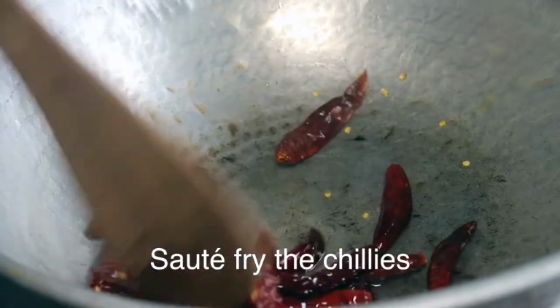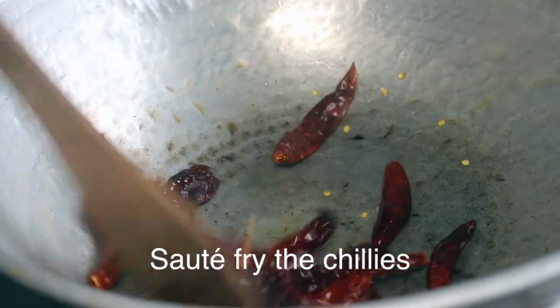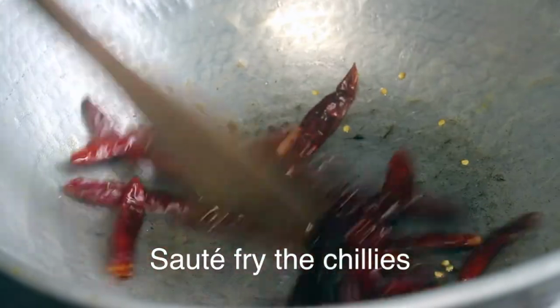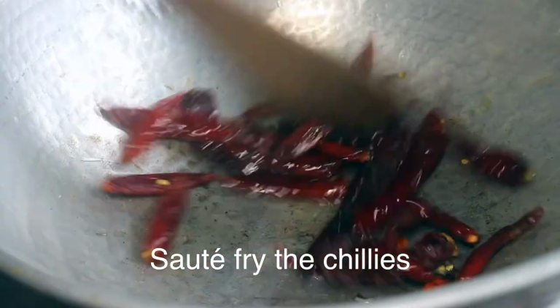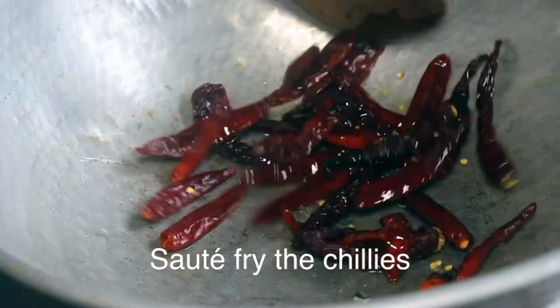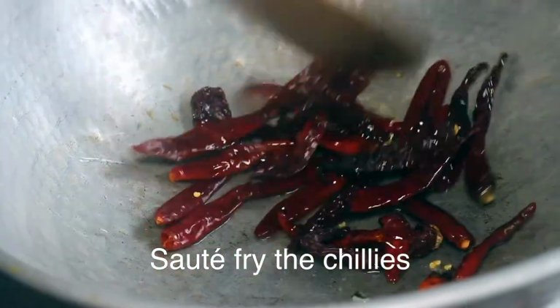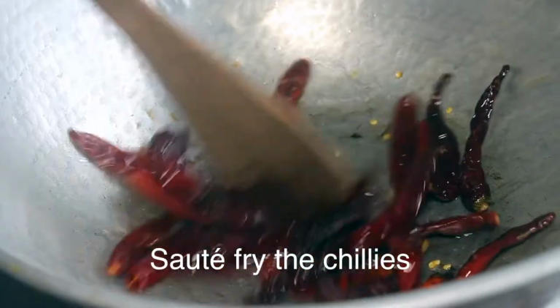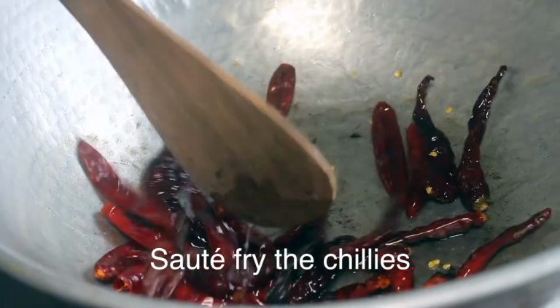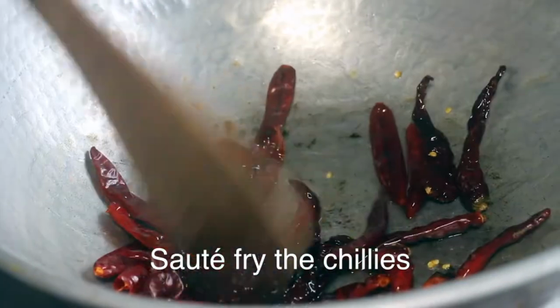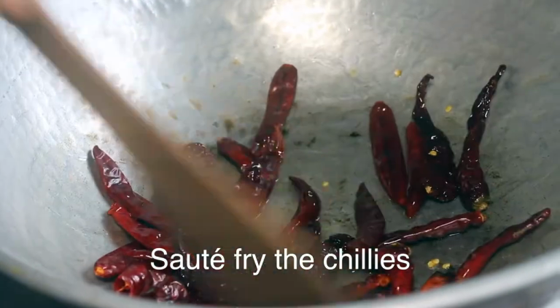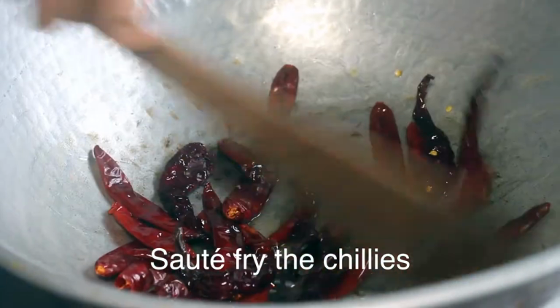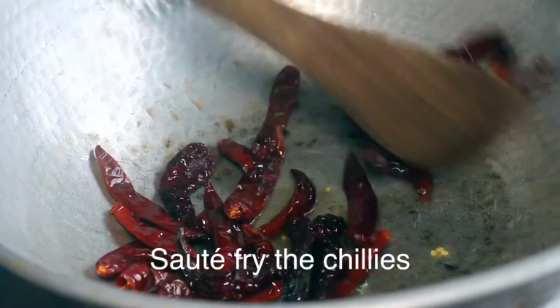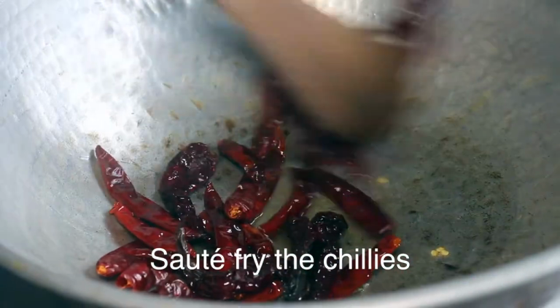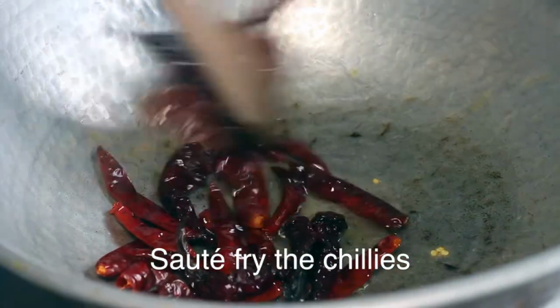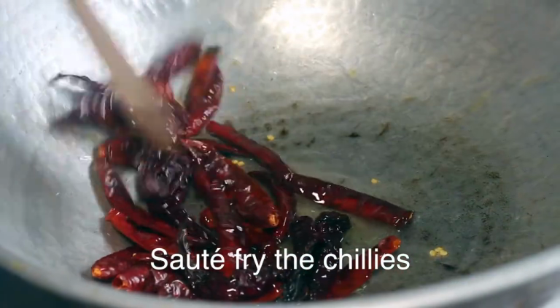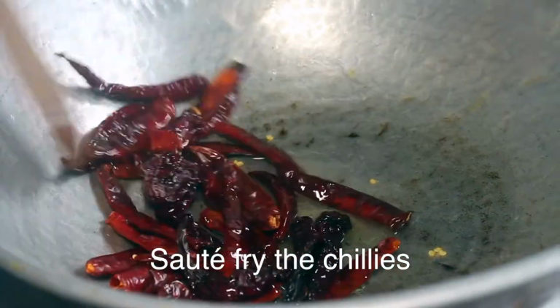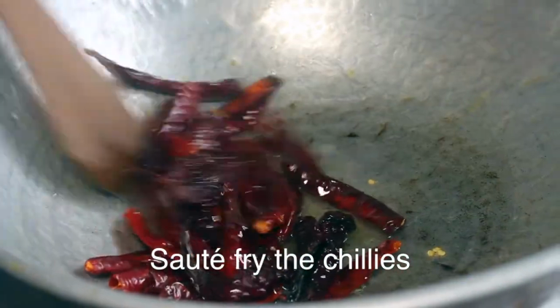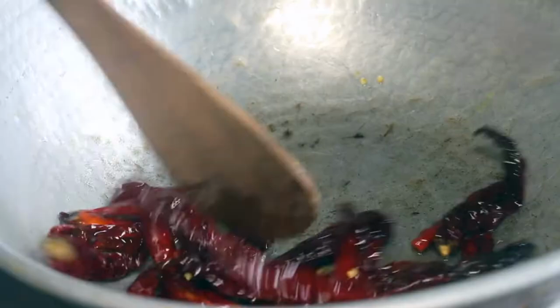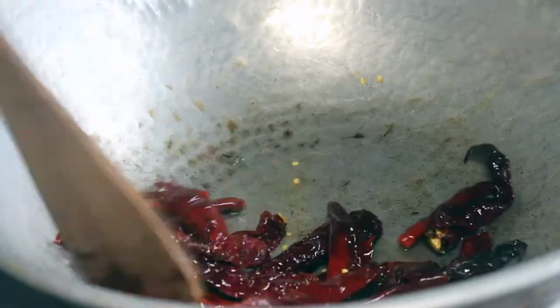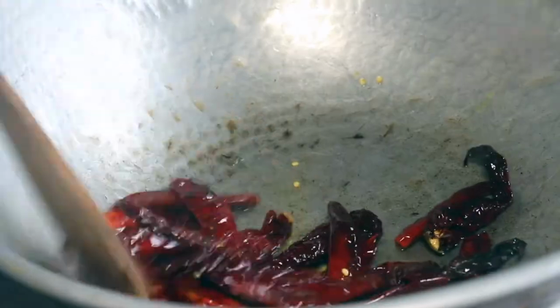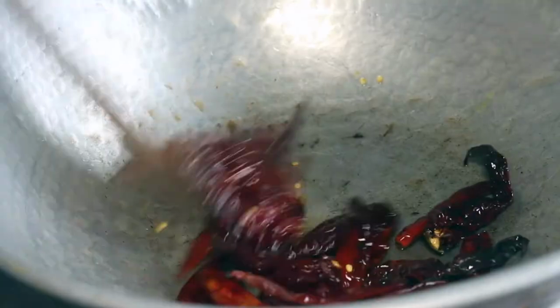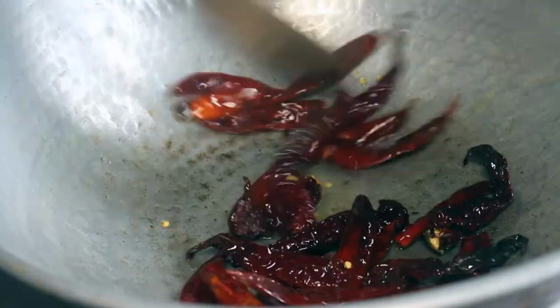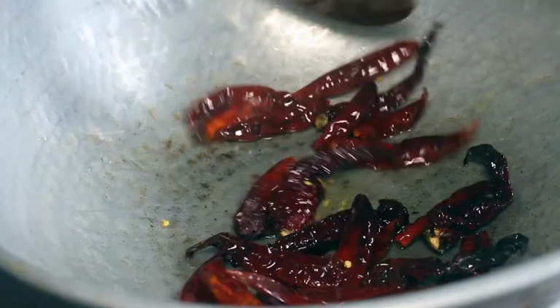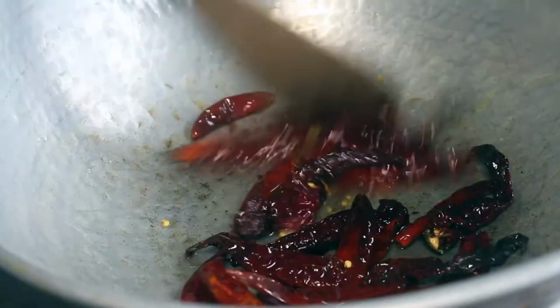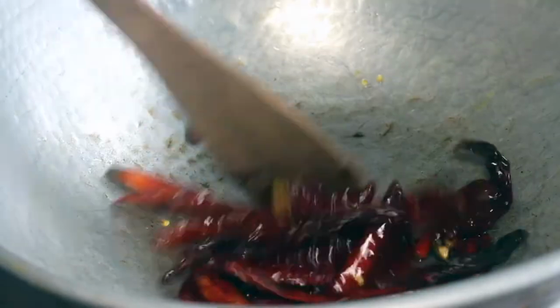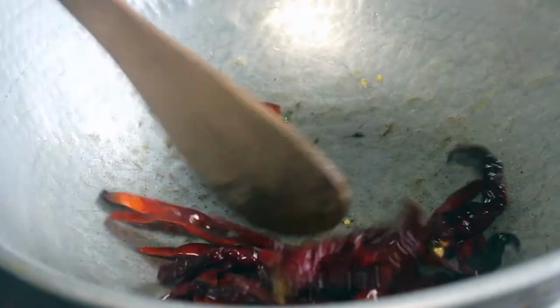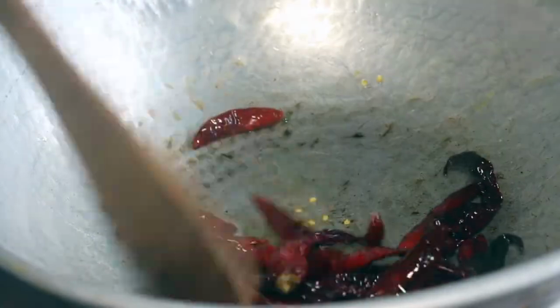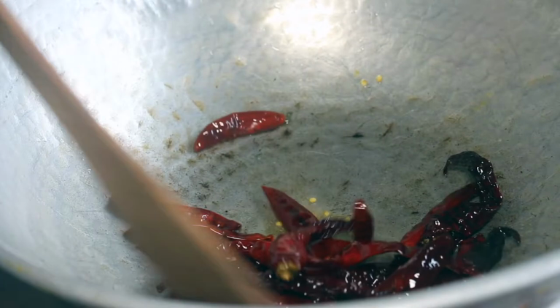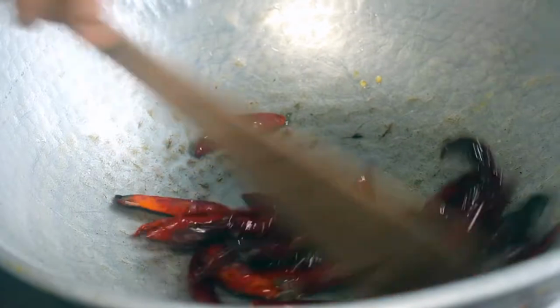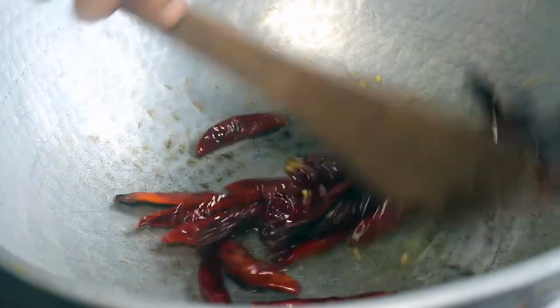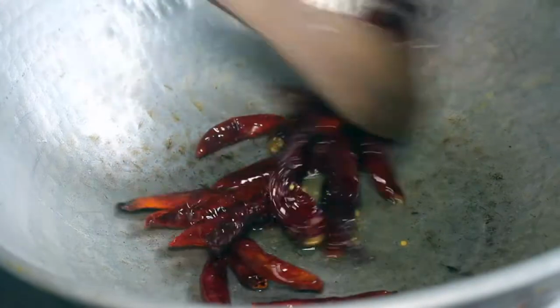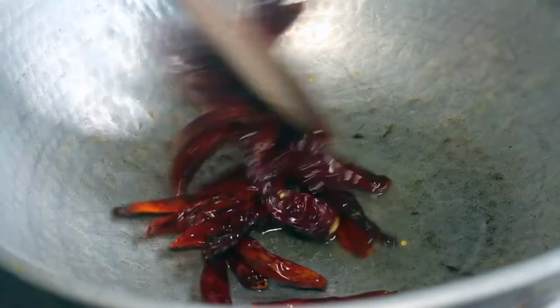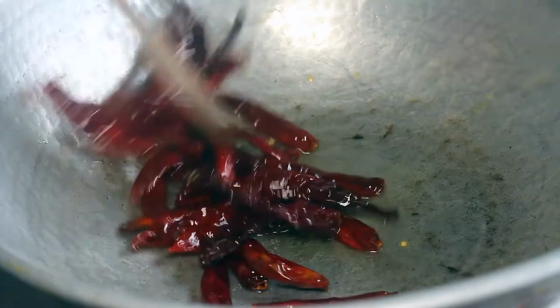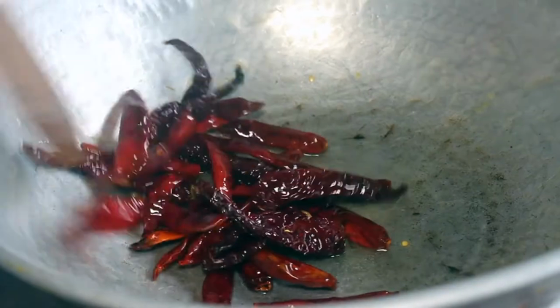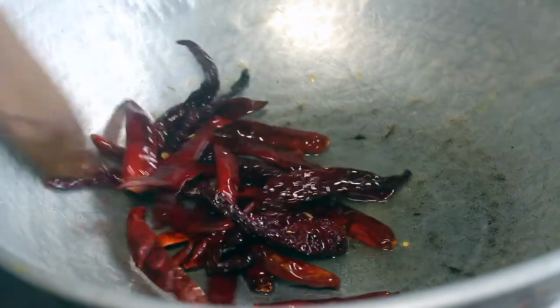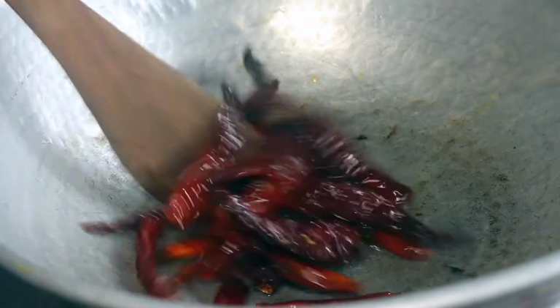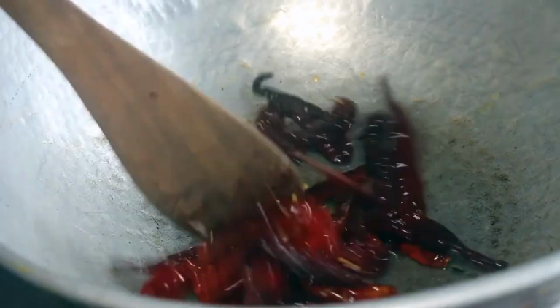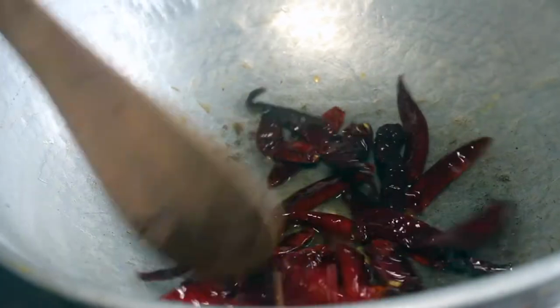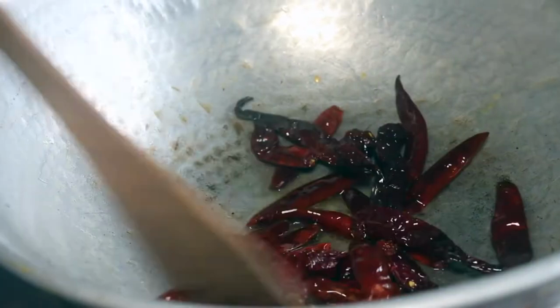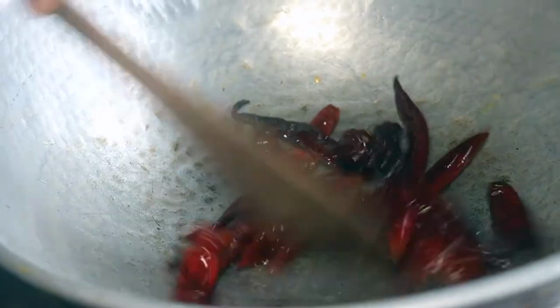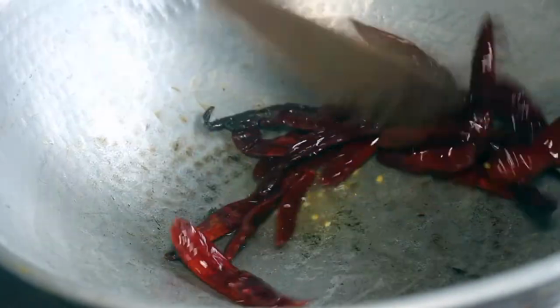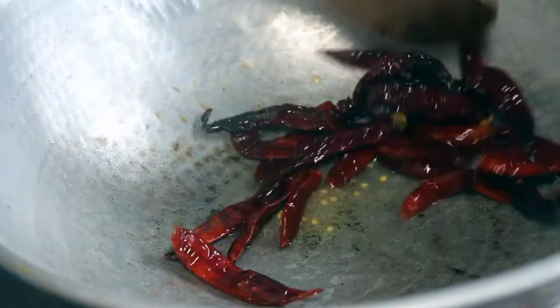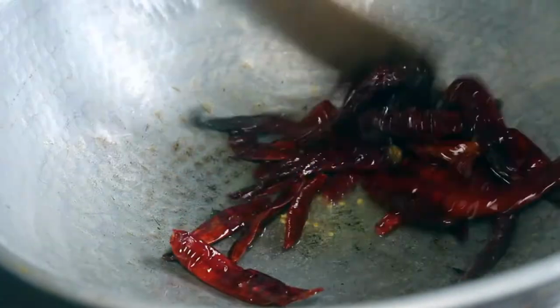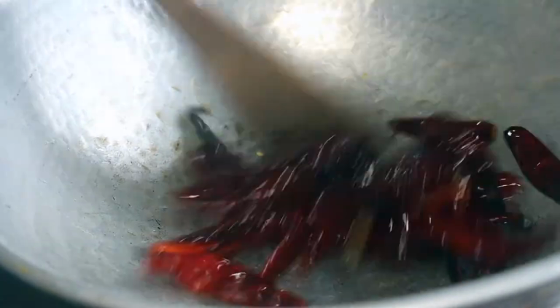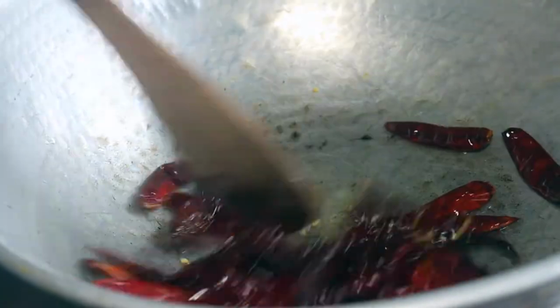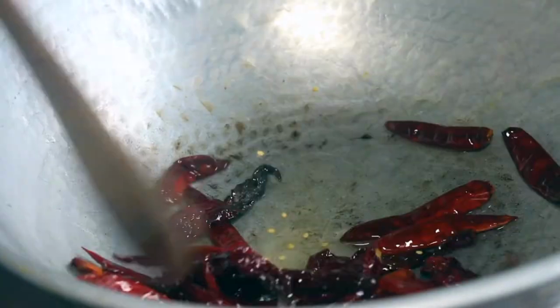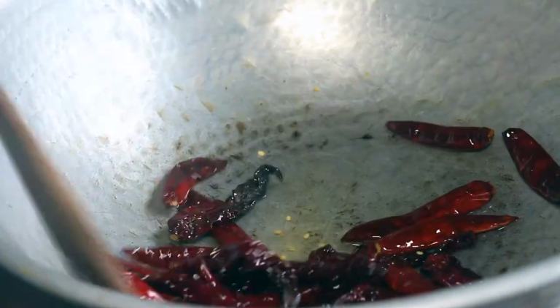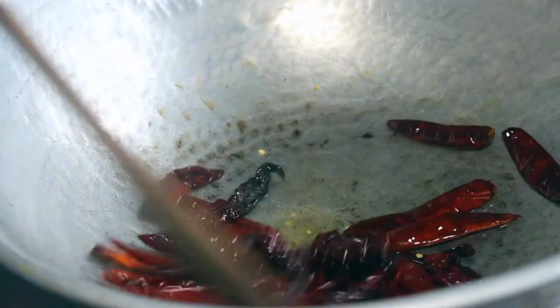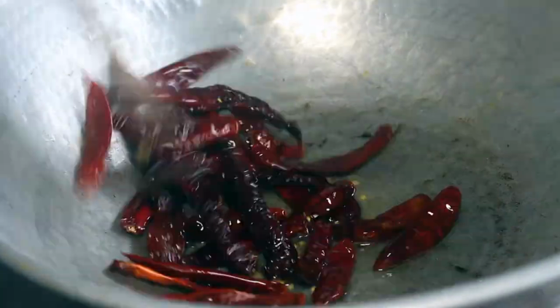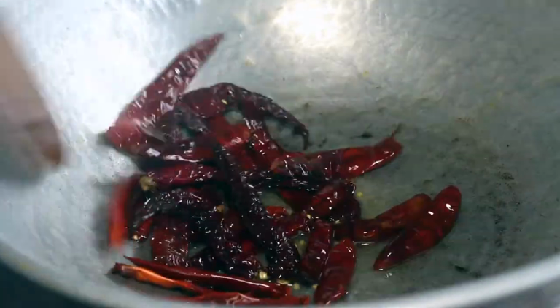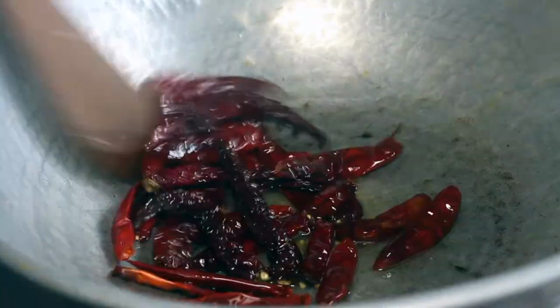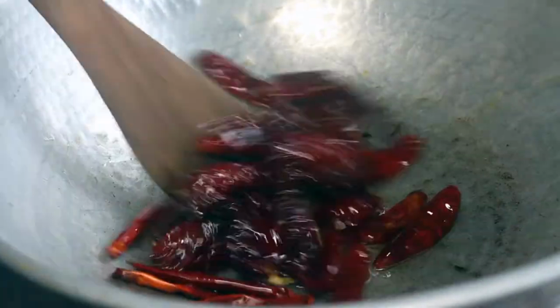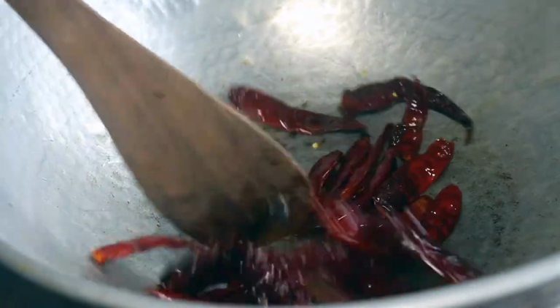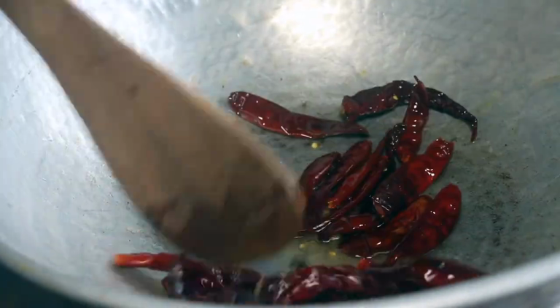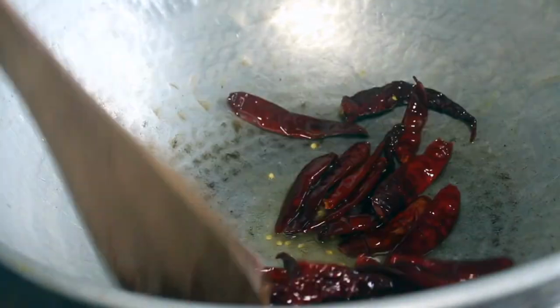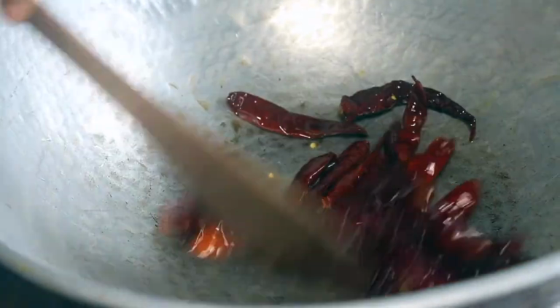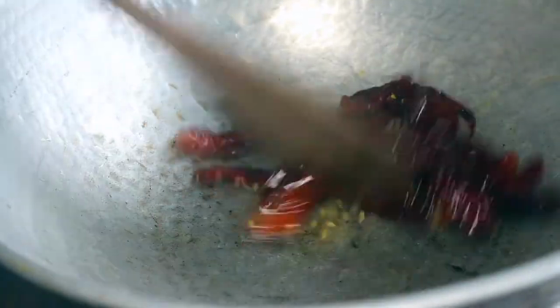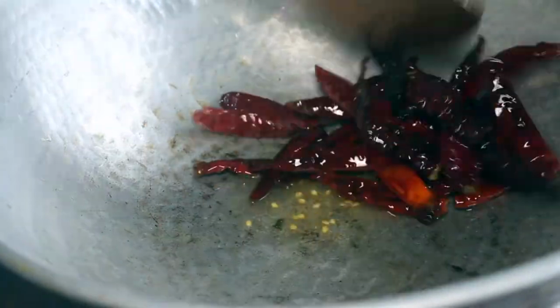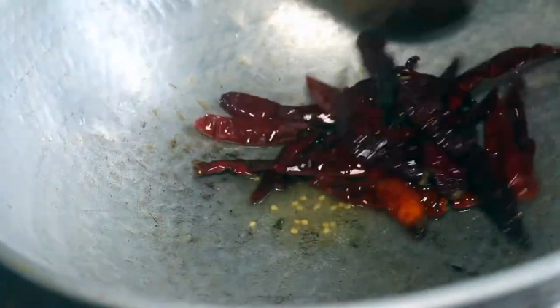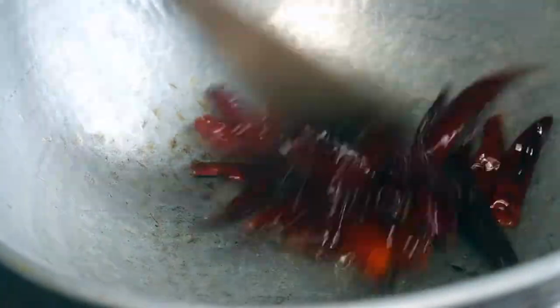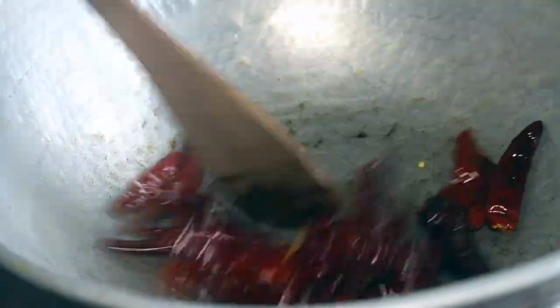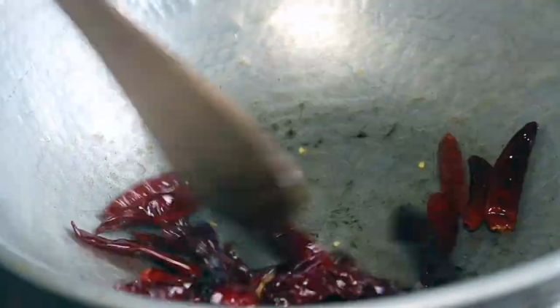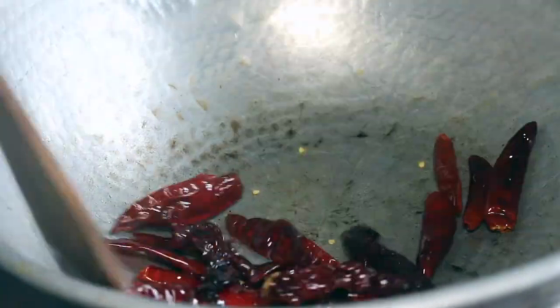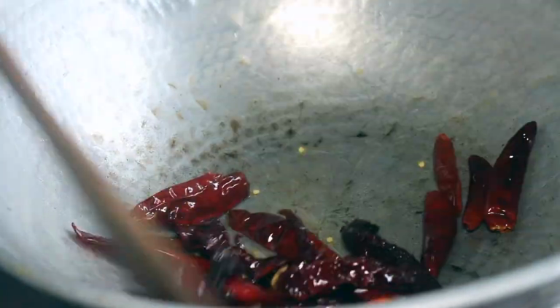We will cut into the rice. It is very famous. We will cut into the rice and fish.